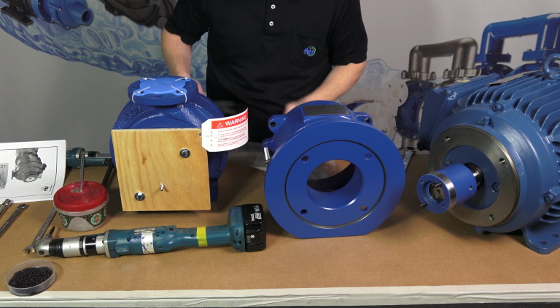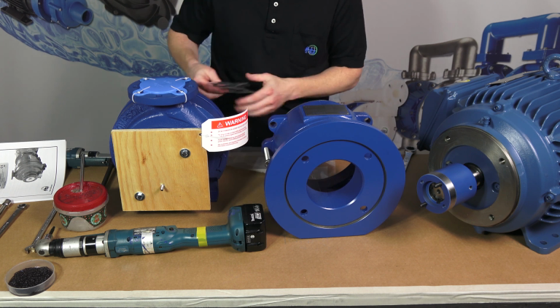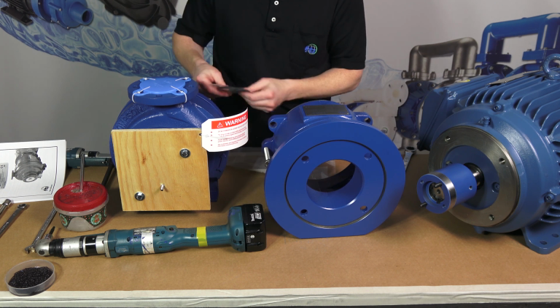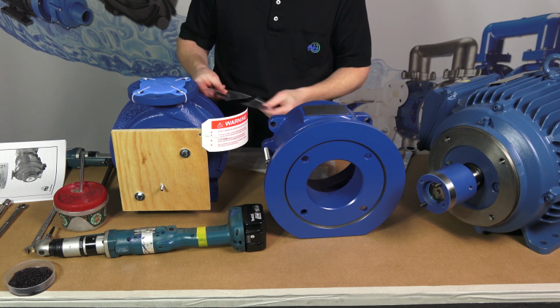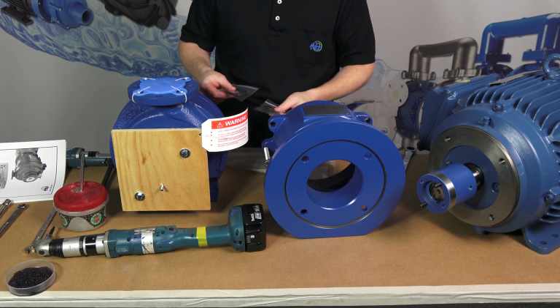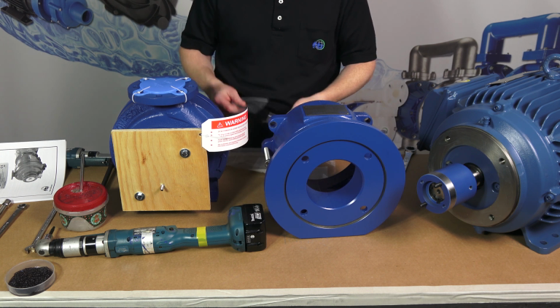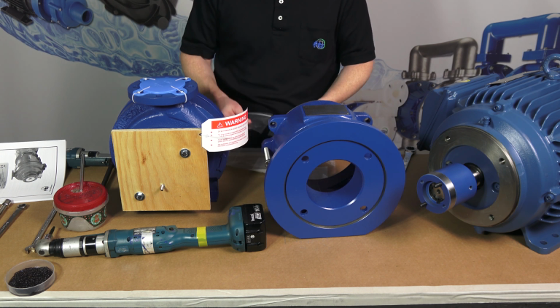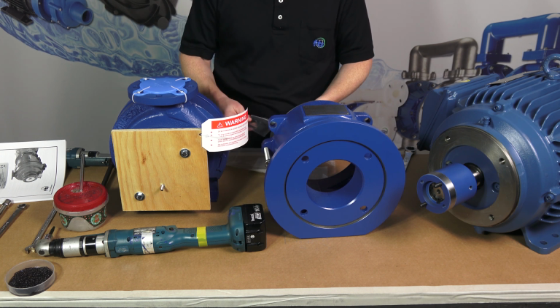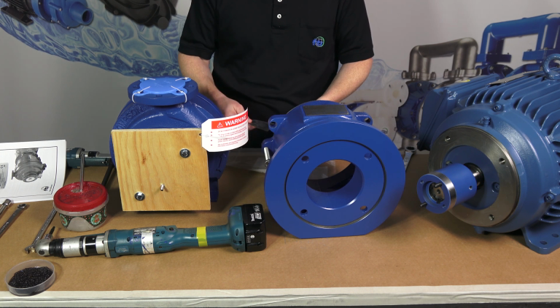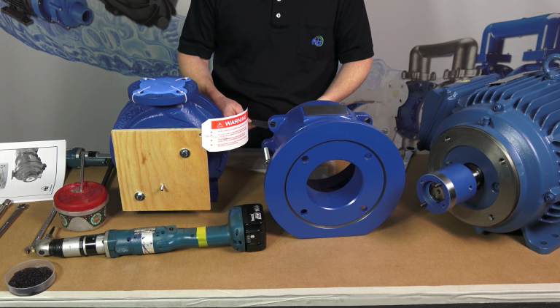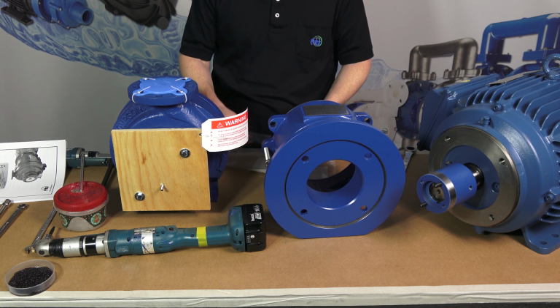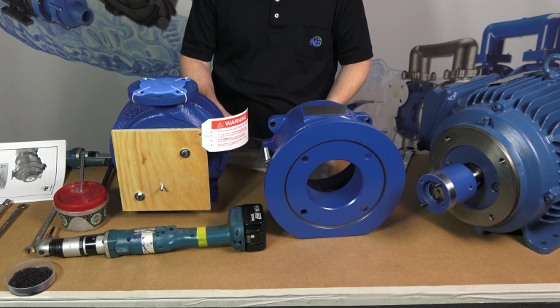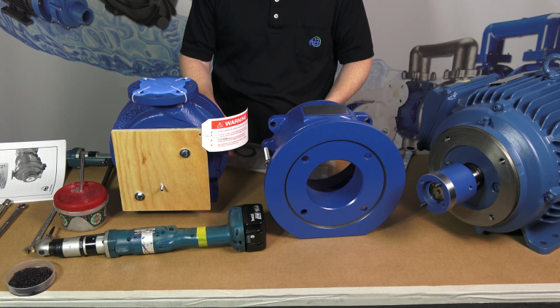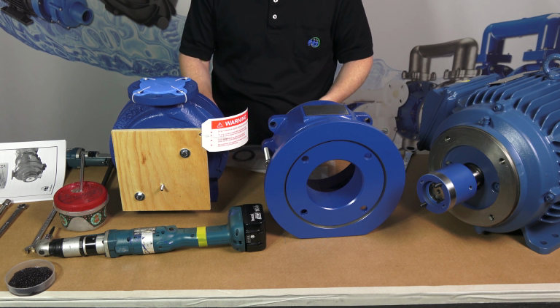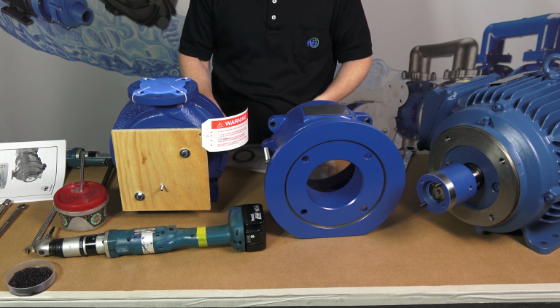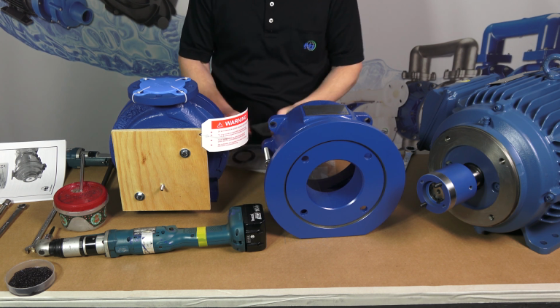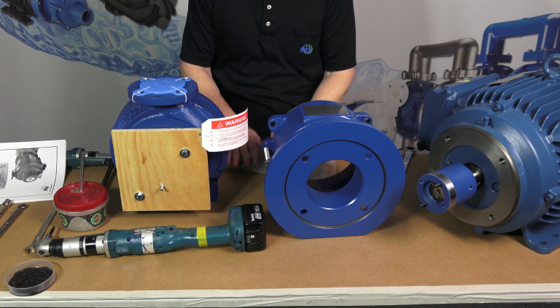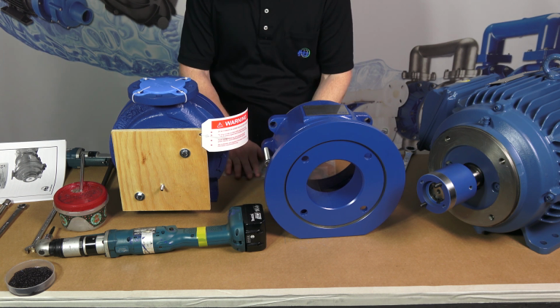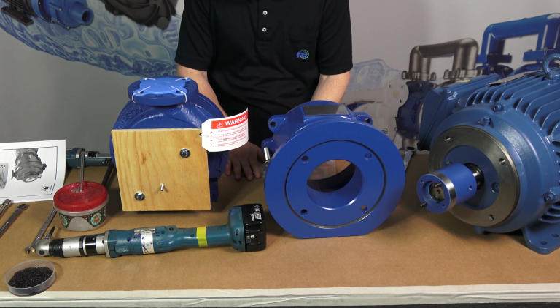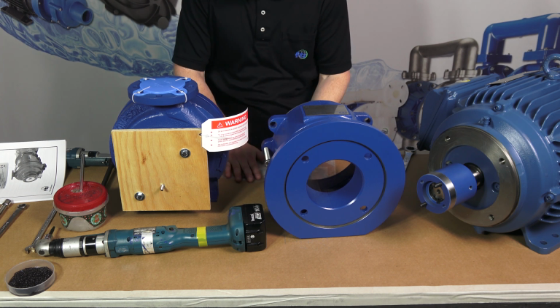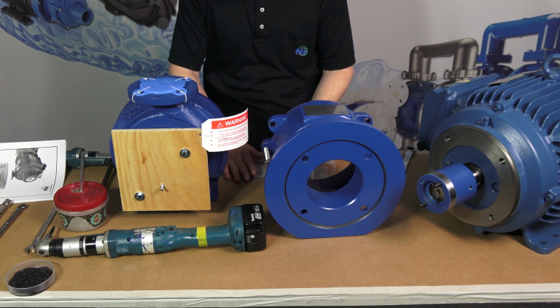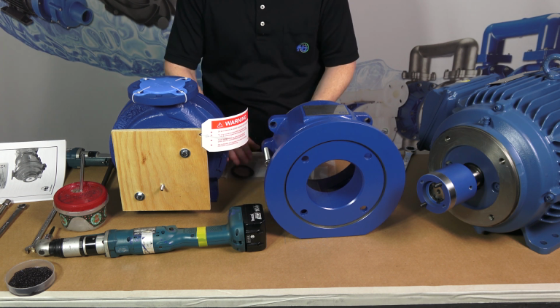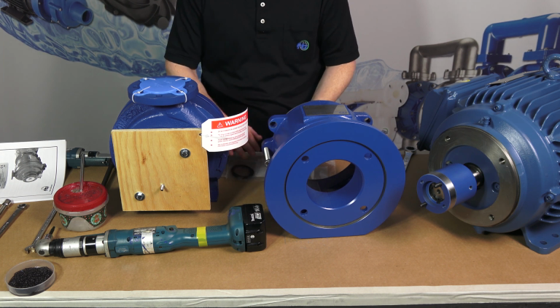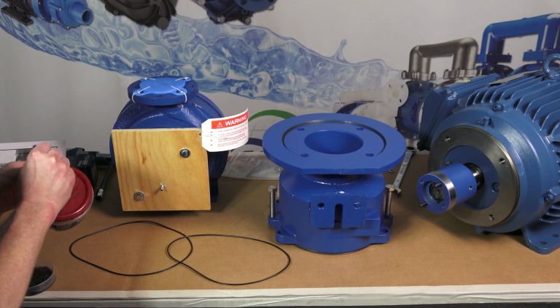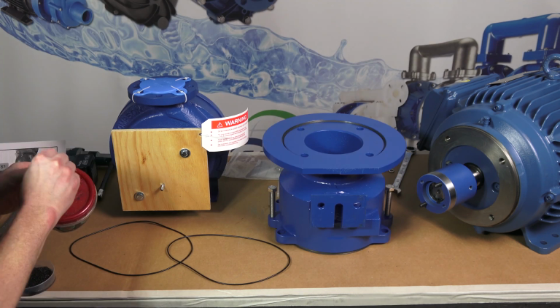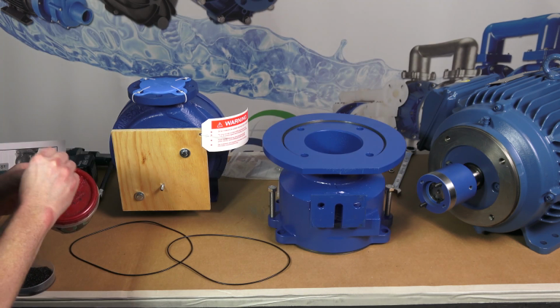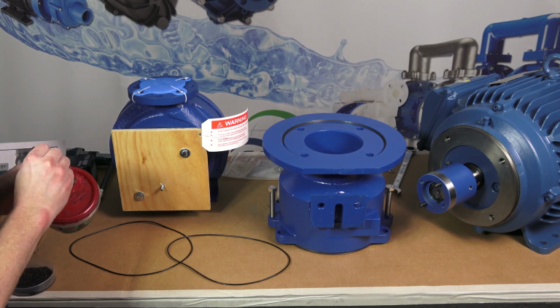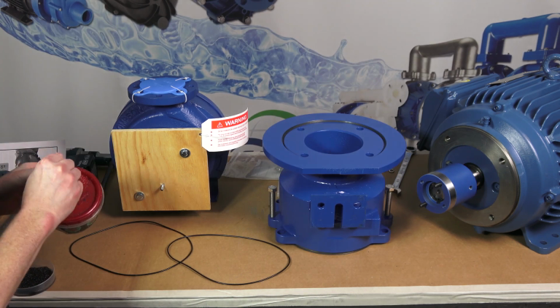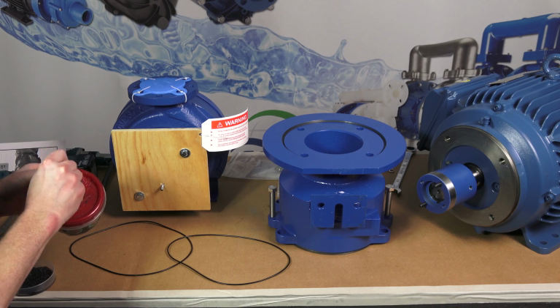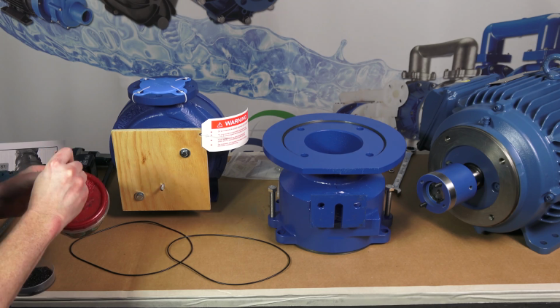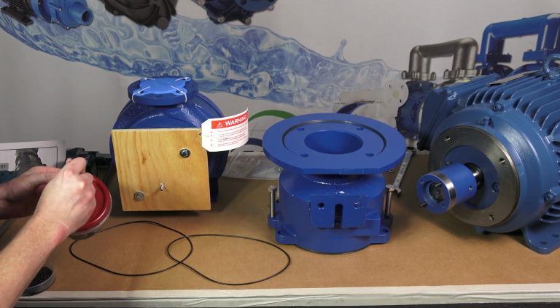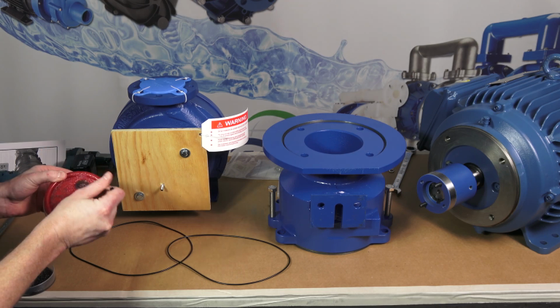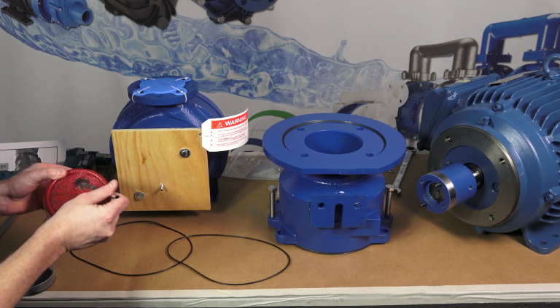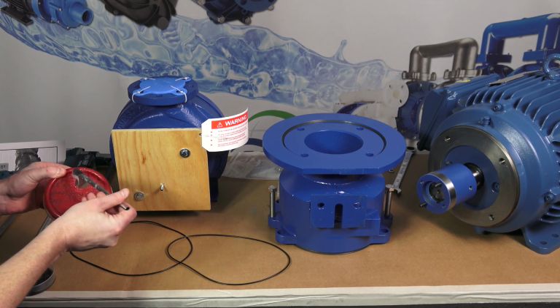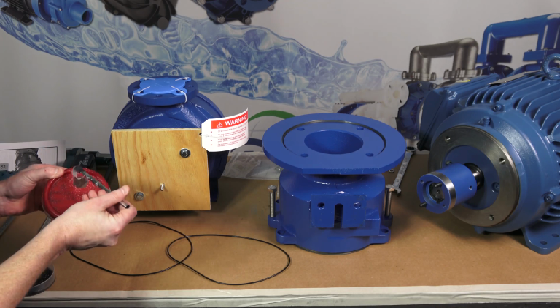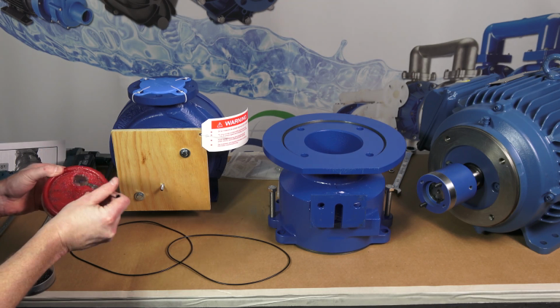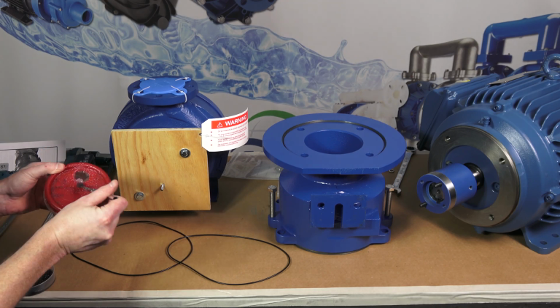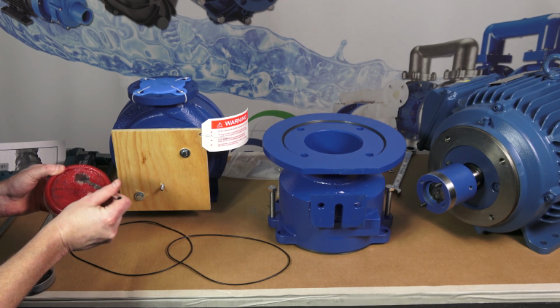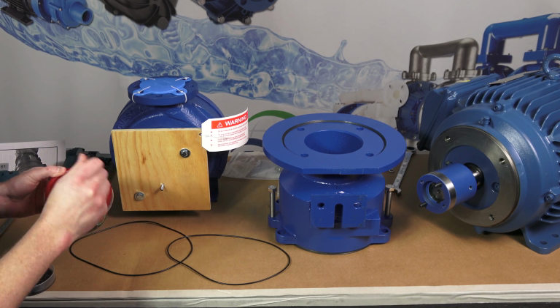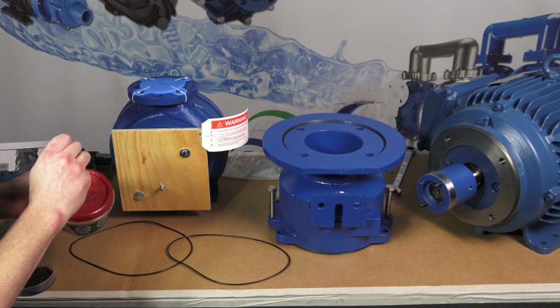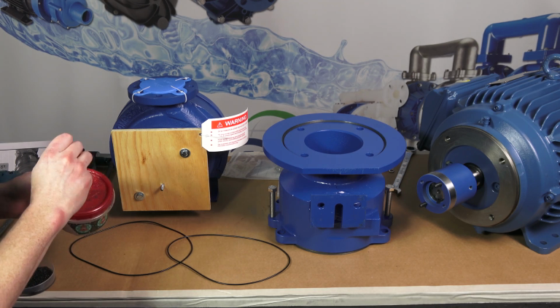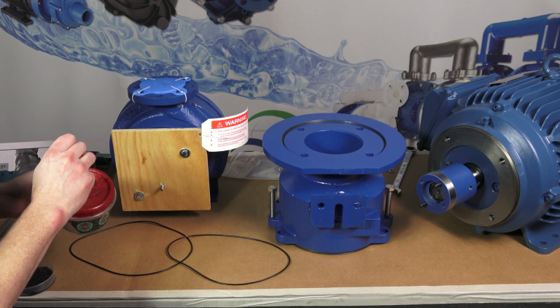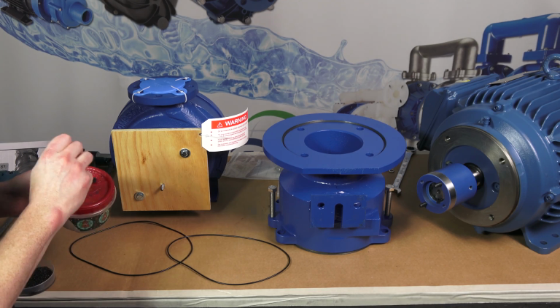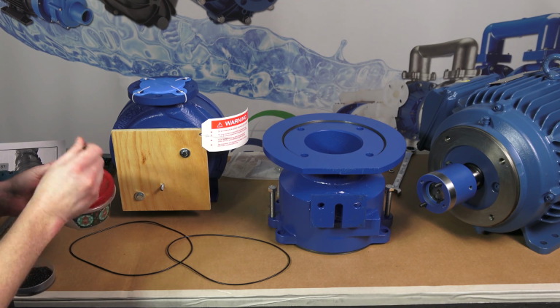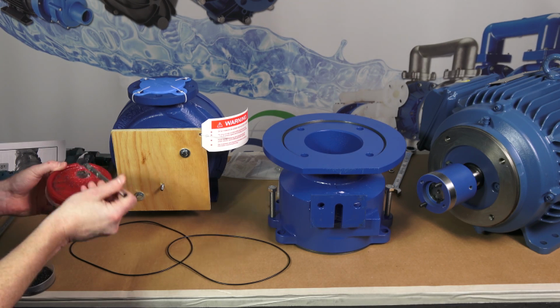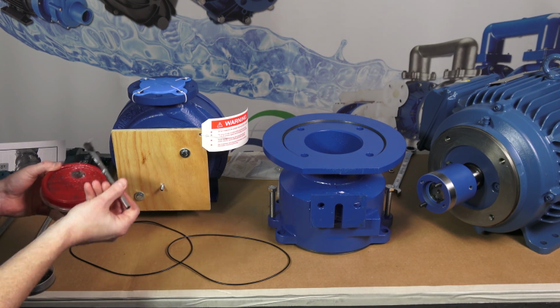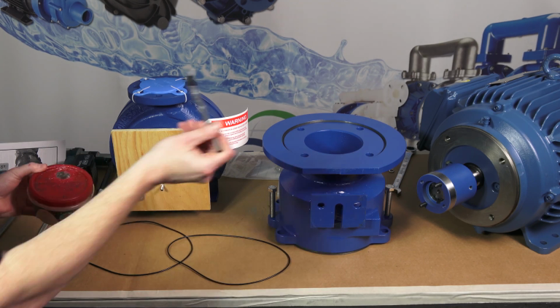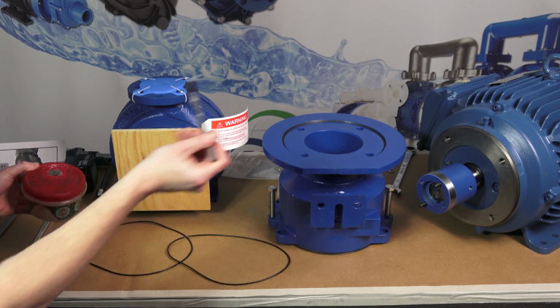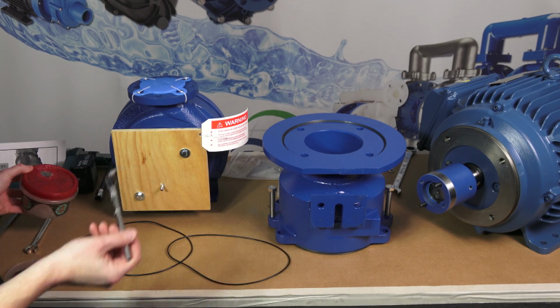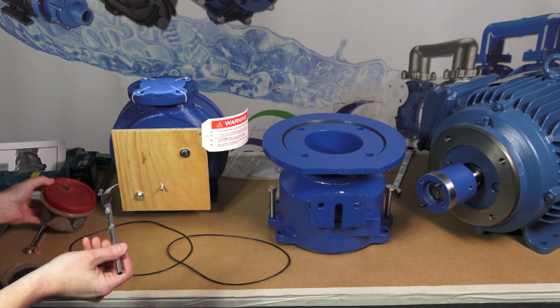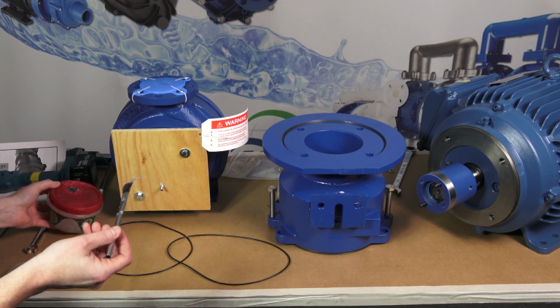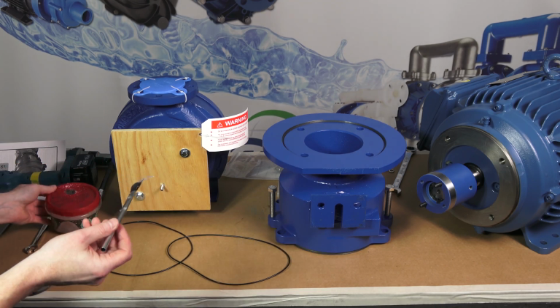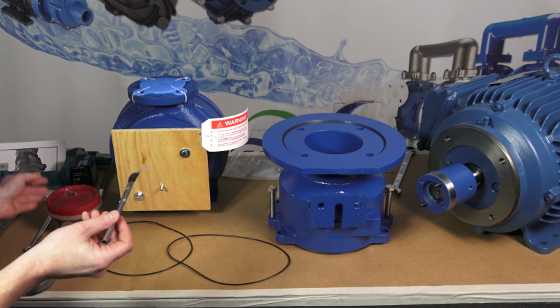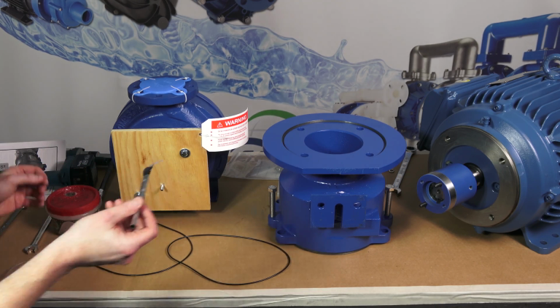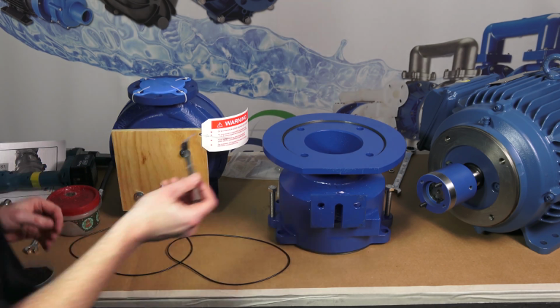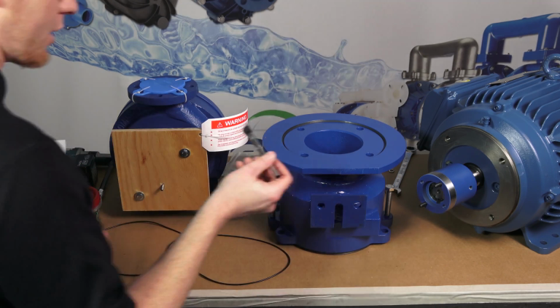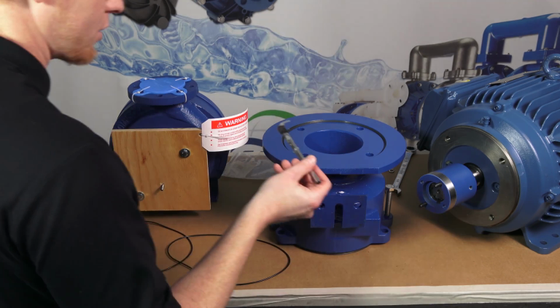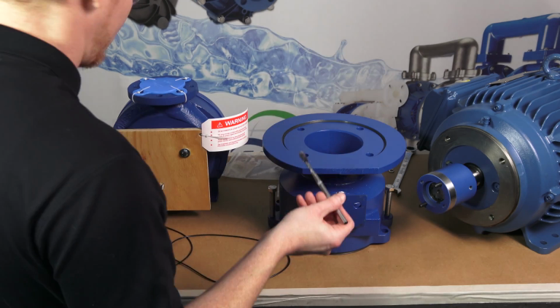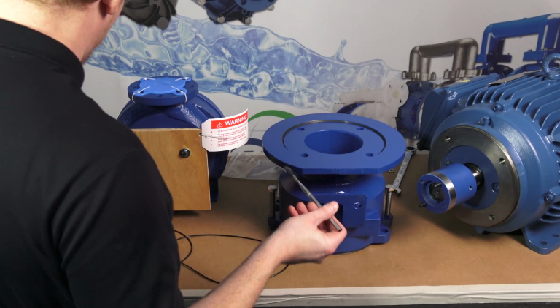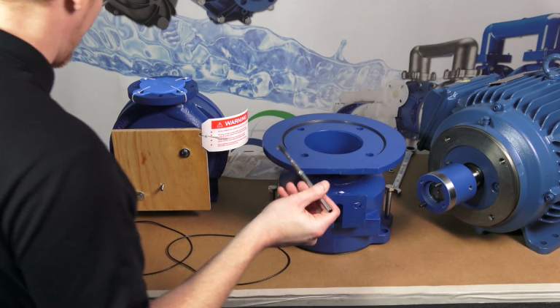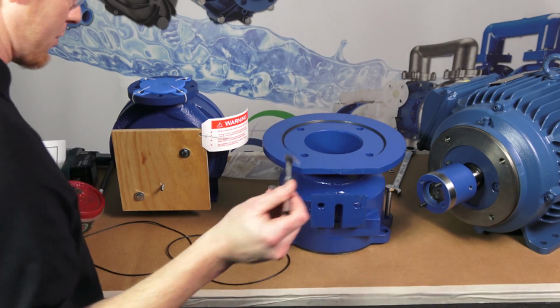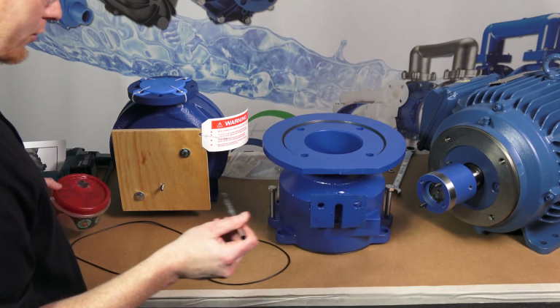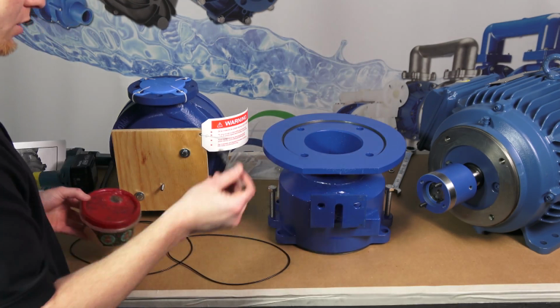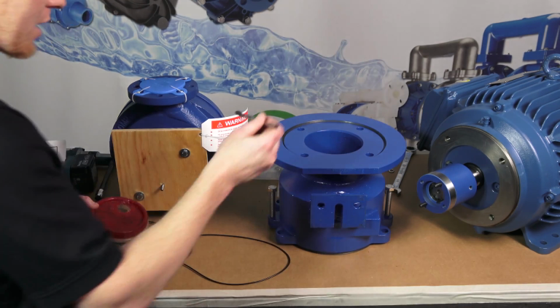Check to ensure the vapor protection O-ring is present and undamaged in the groove on the motor. Use petroleum jelly or a similar substance to keep the O-ring in place.